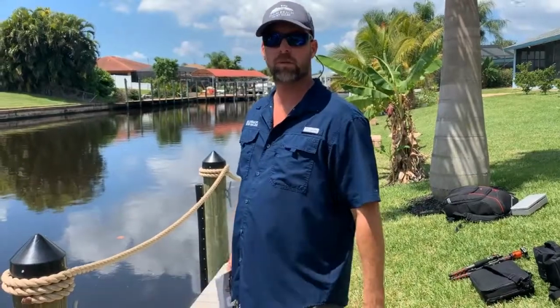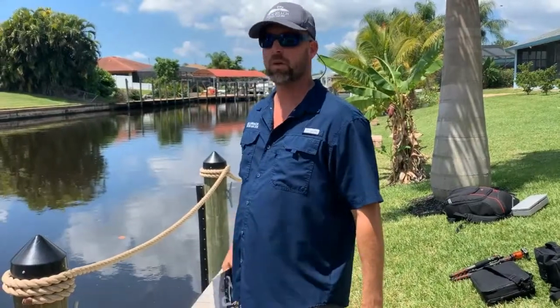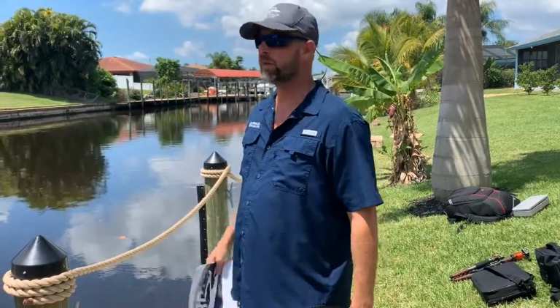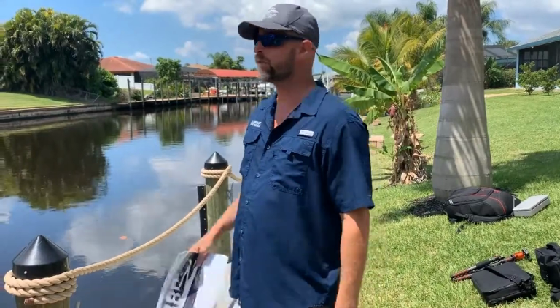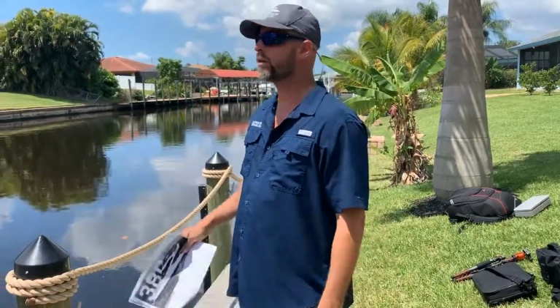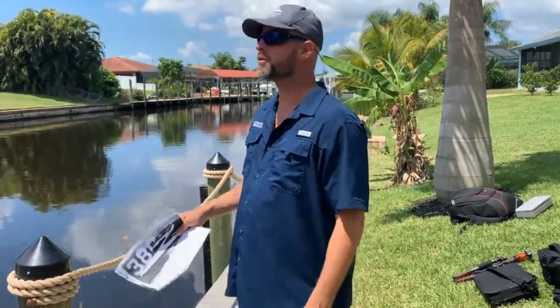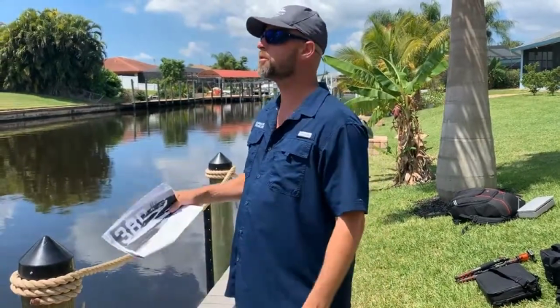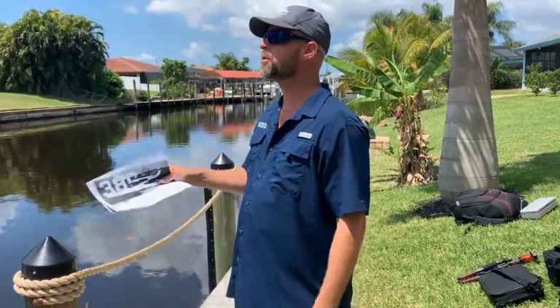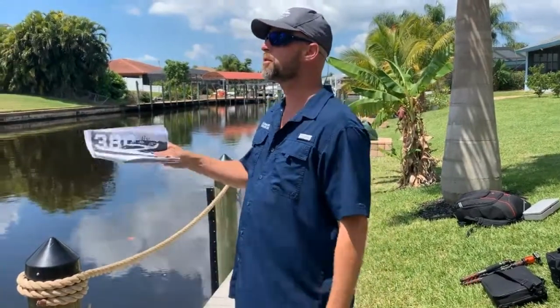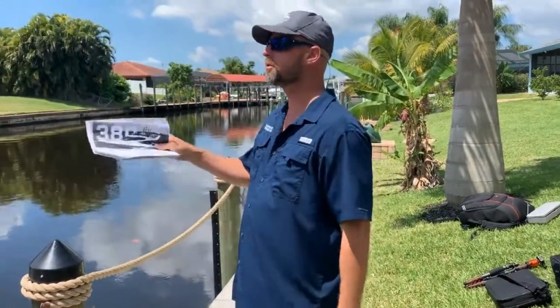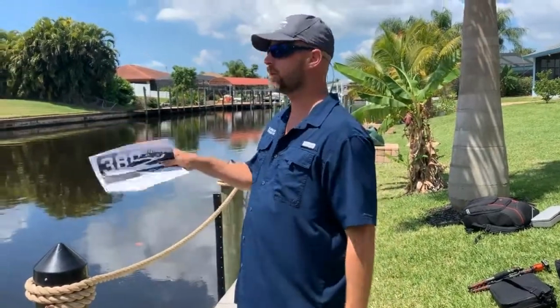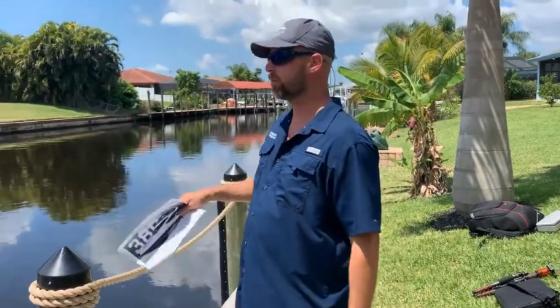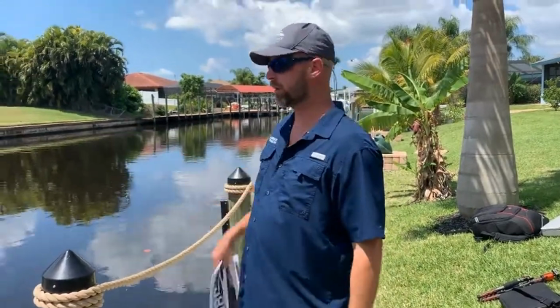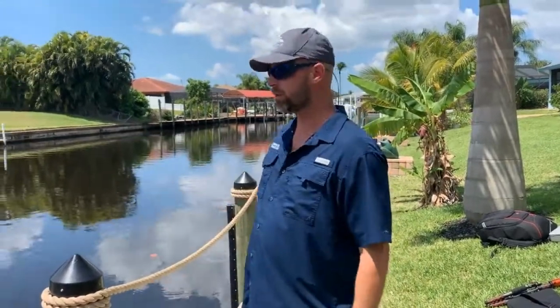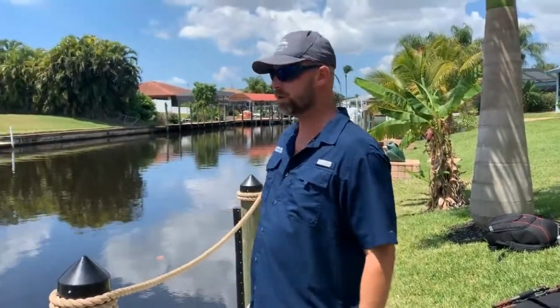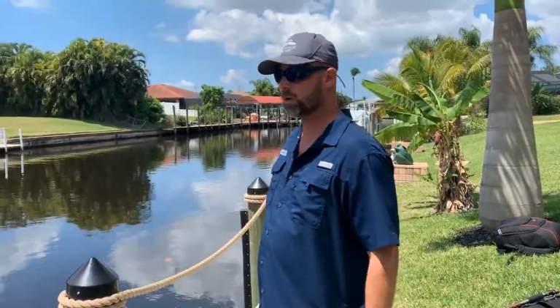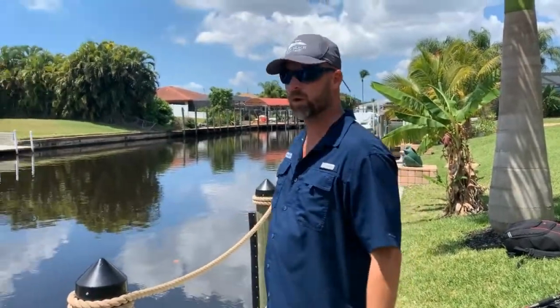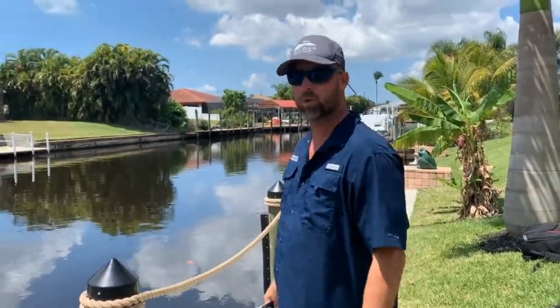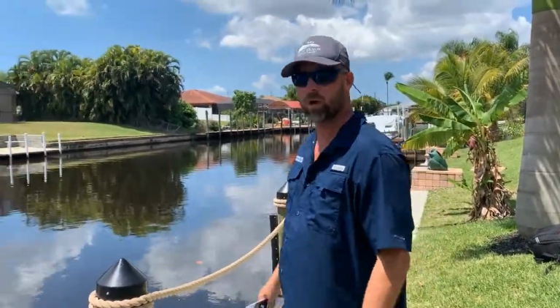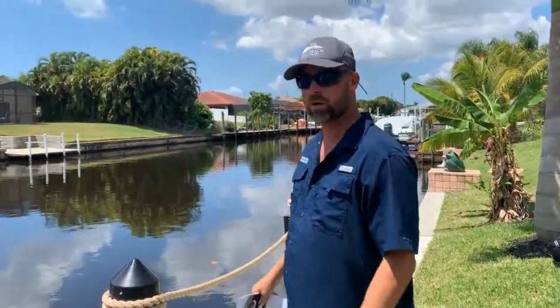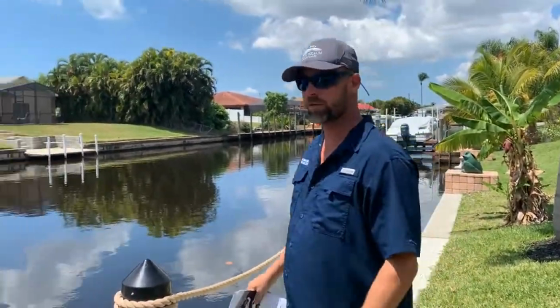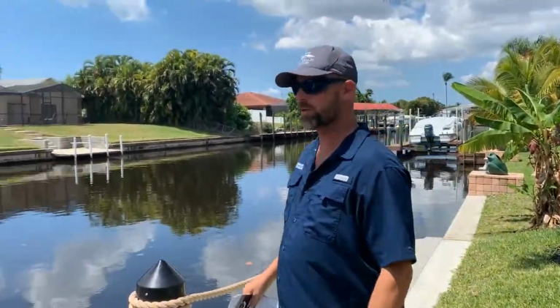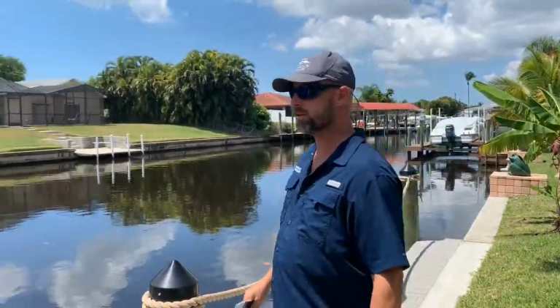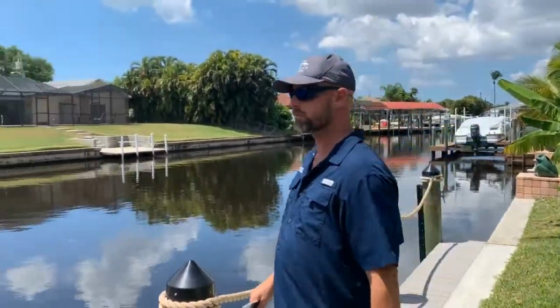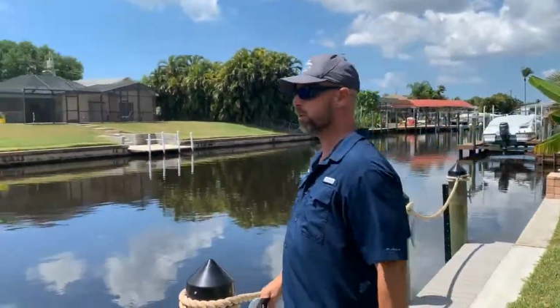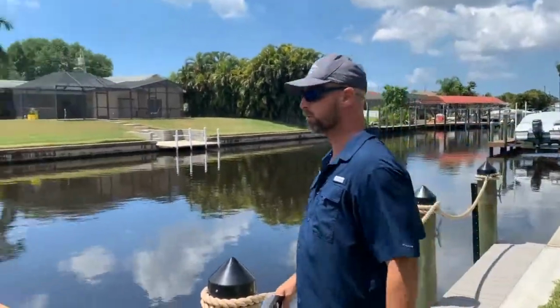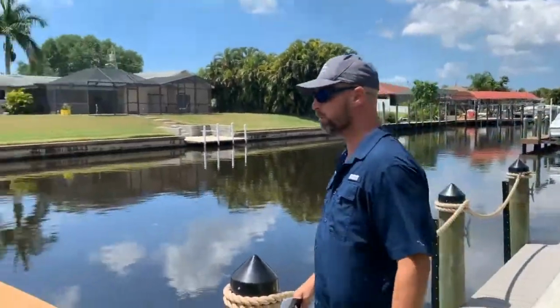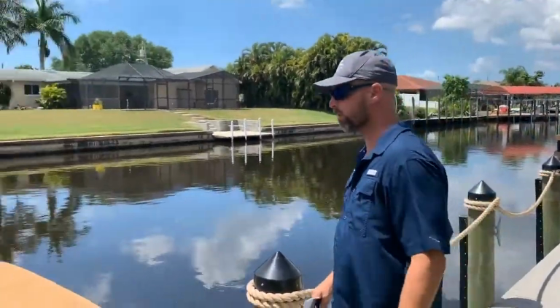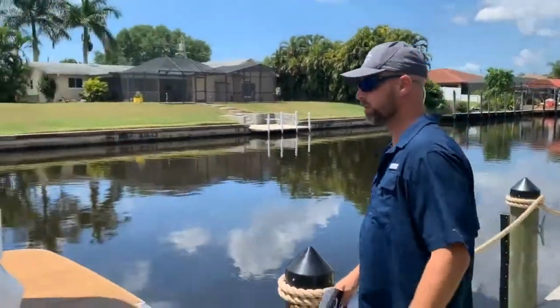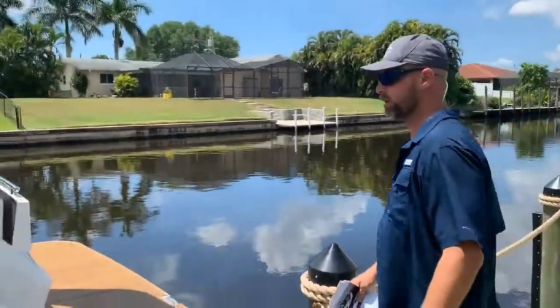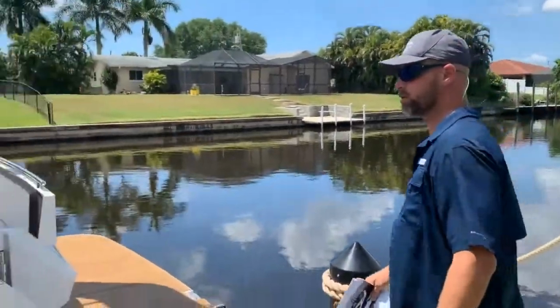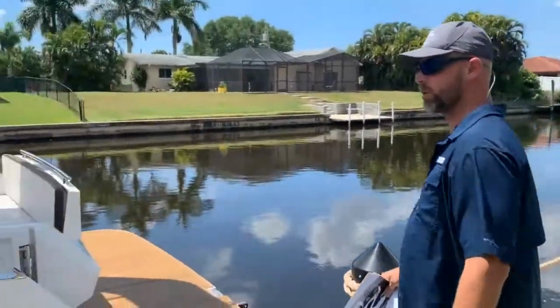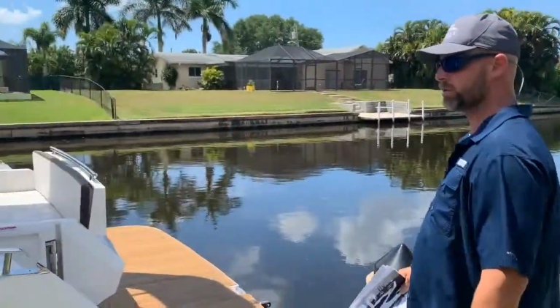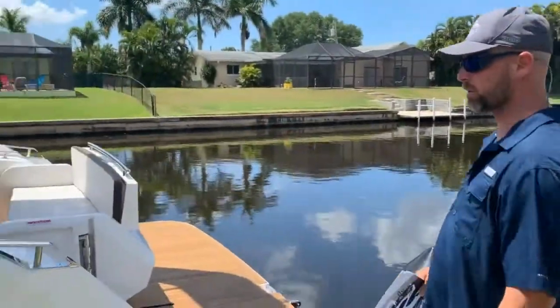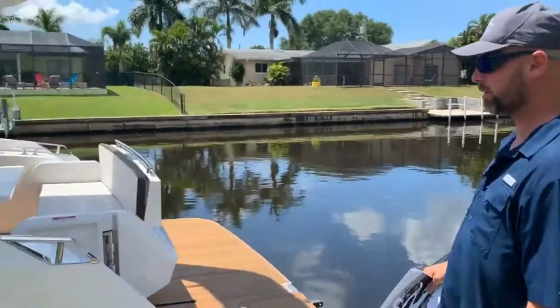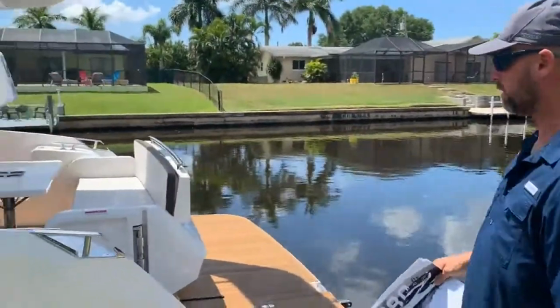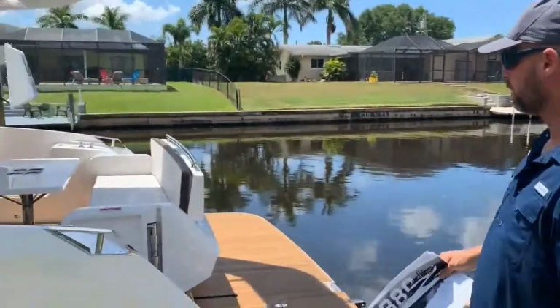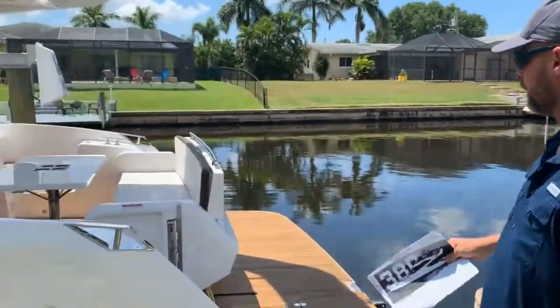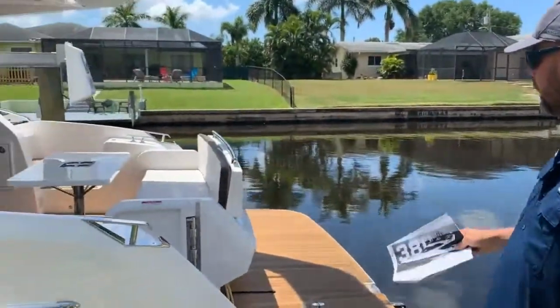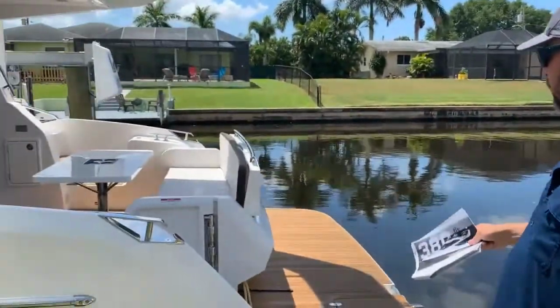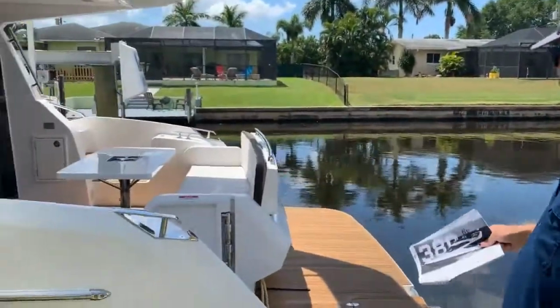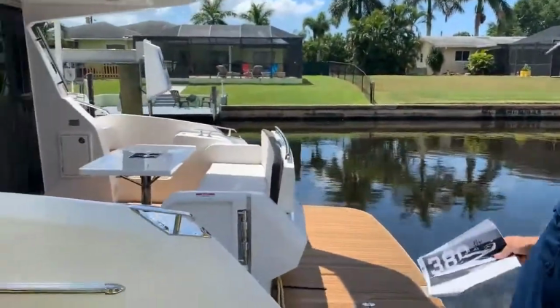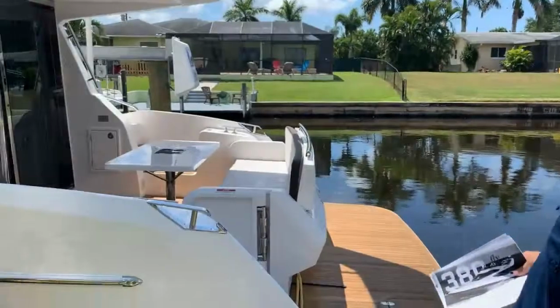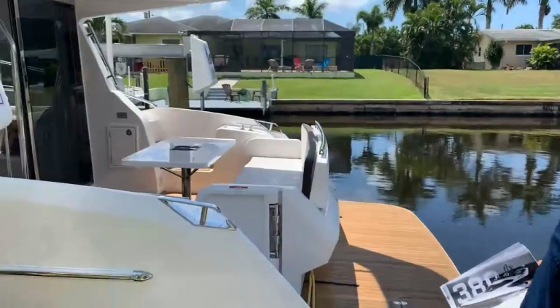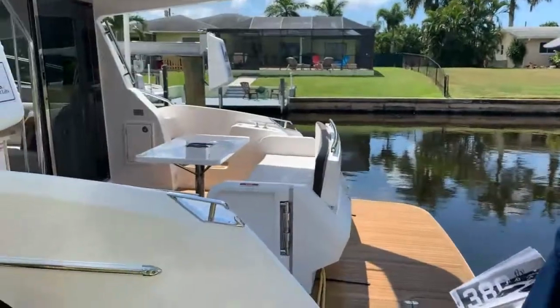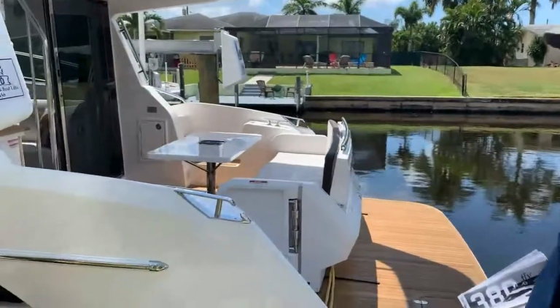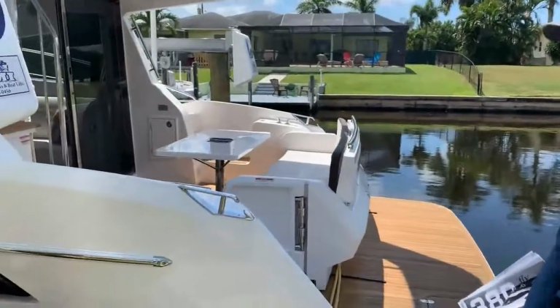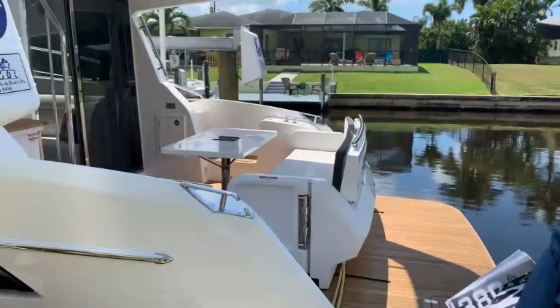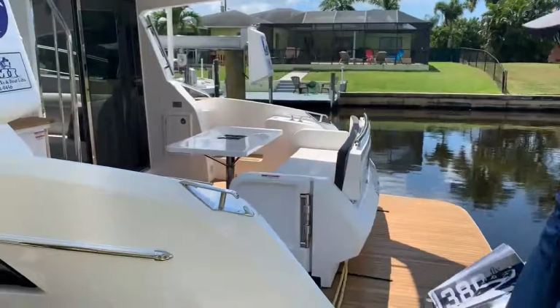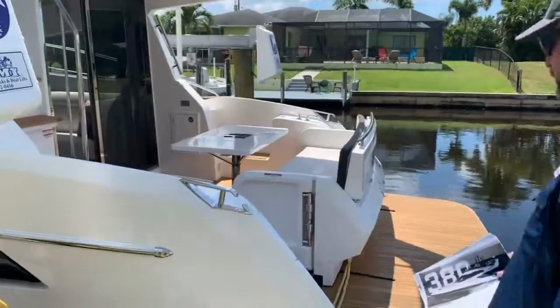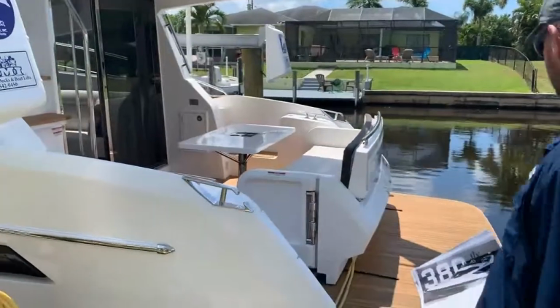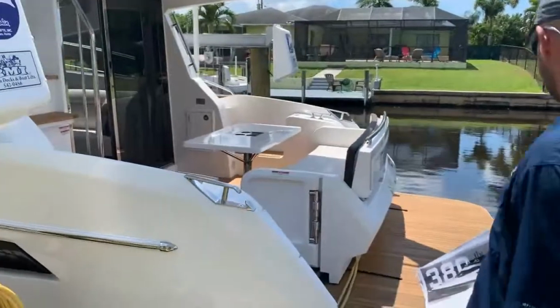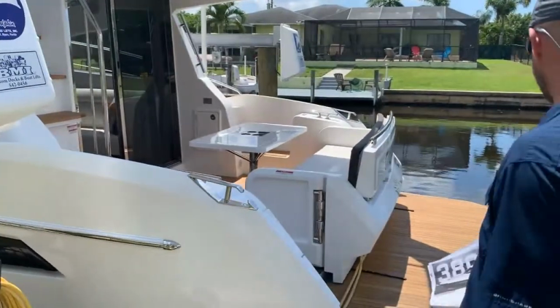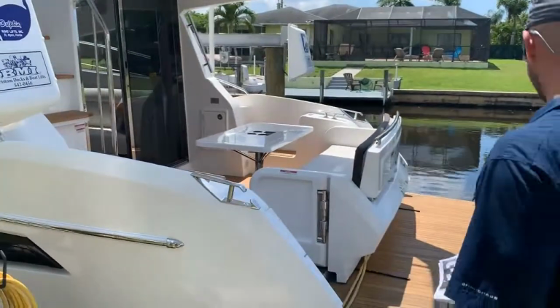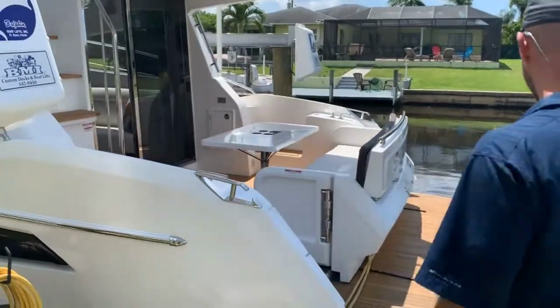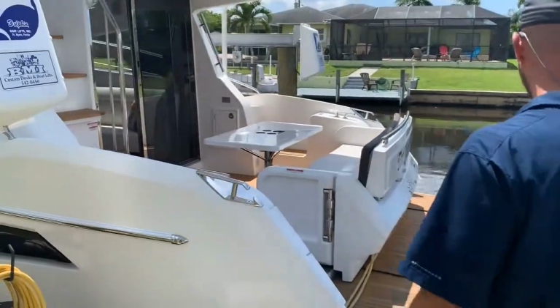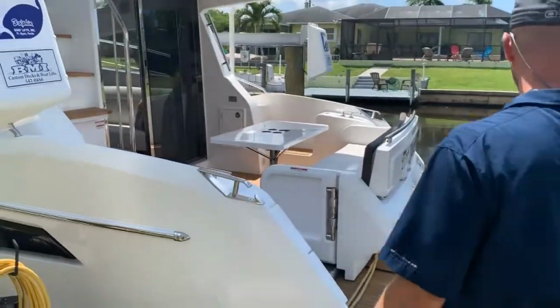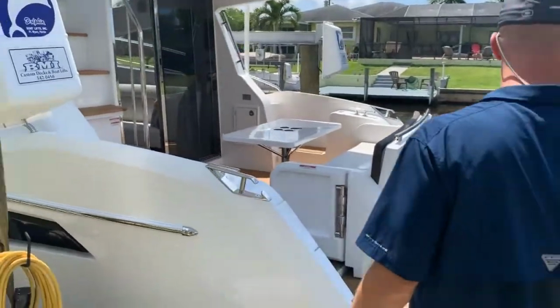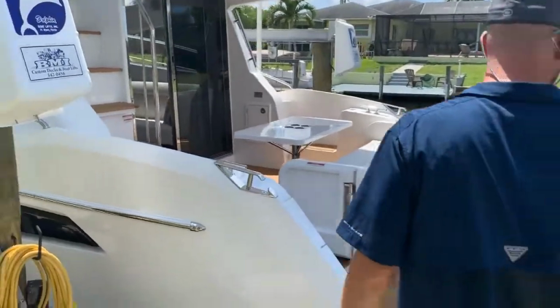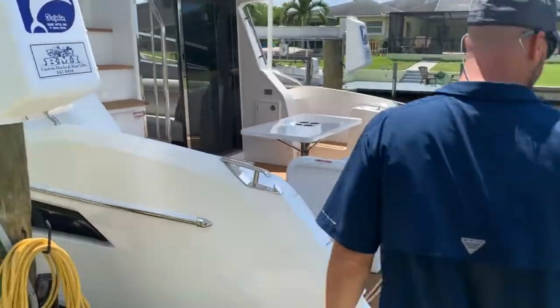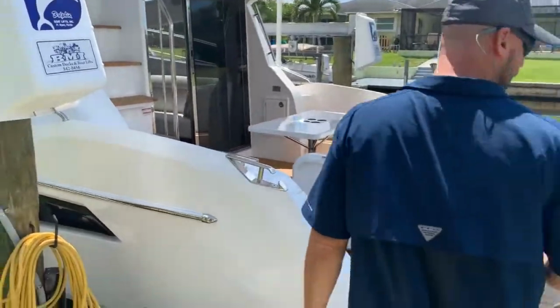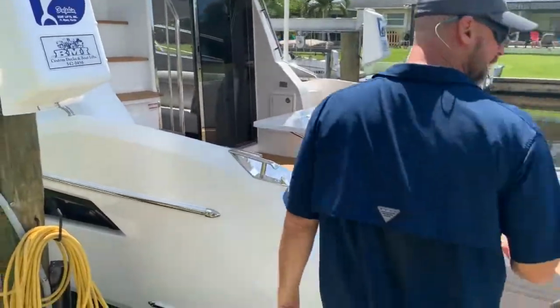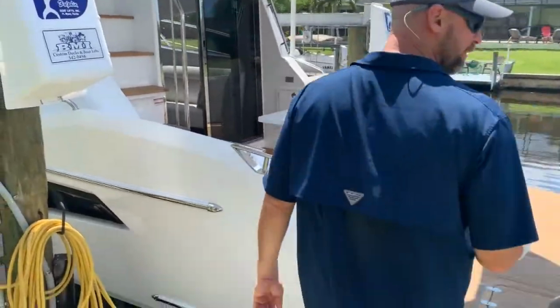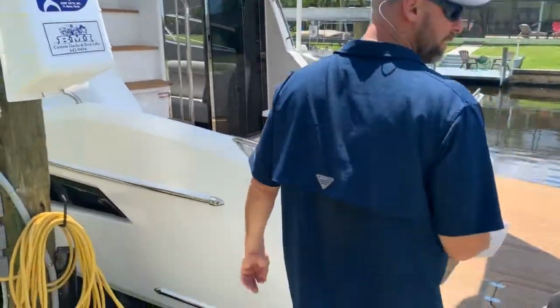Alright folks, as you can see we're going to do a quick walk through this boat for you. We're going to show you some of the luxury amenities that we have here today to offer.